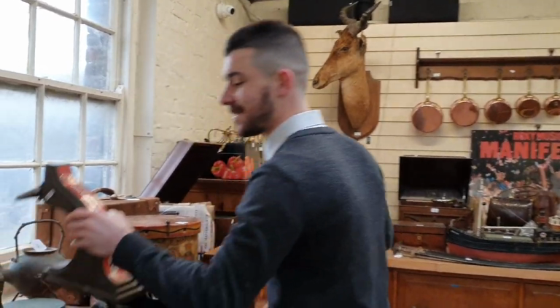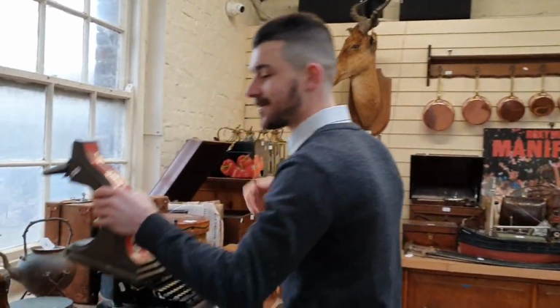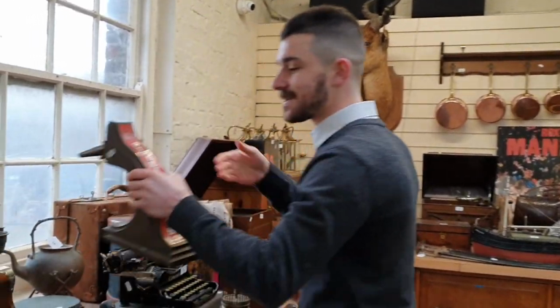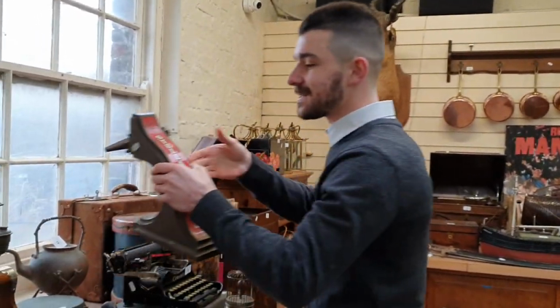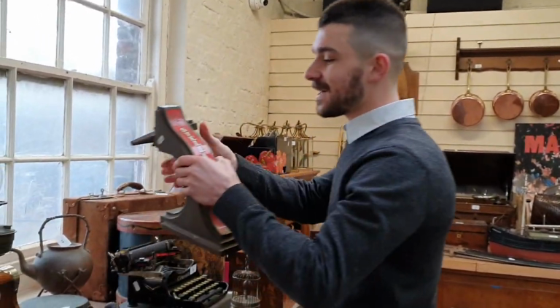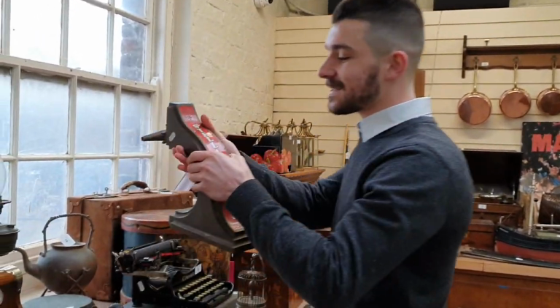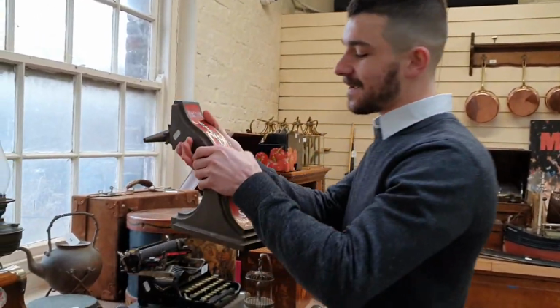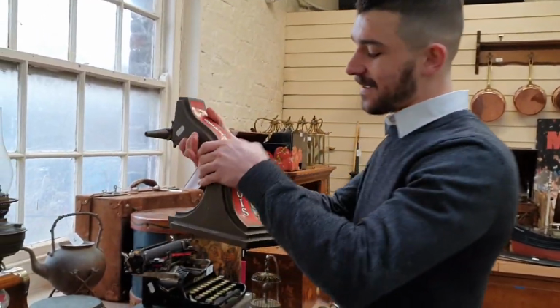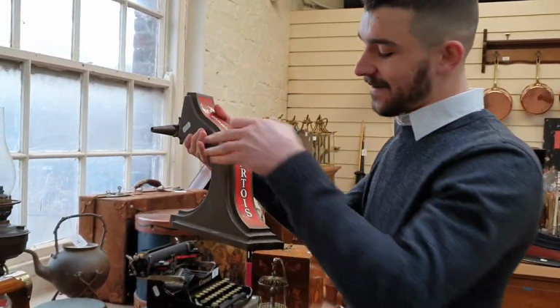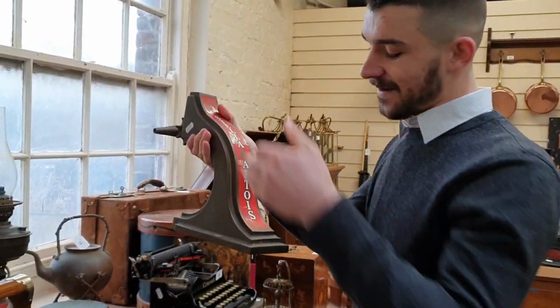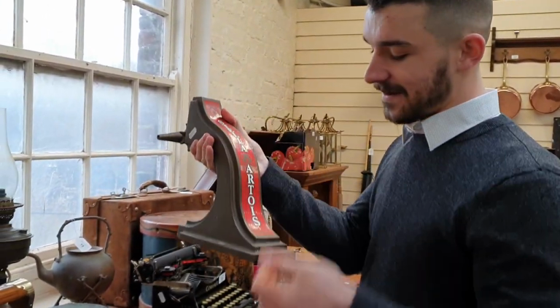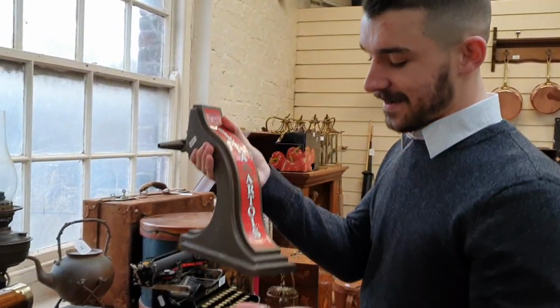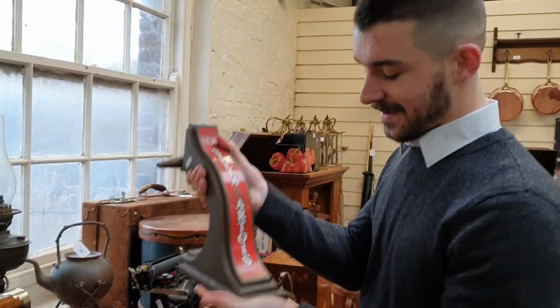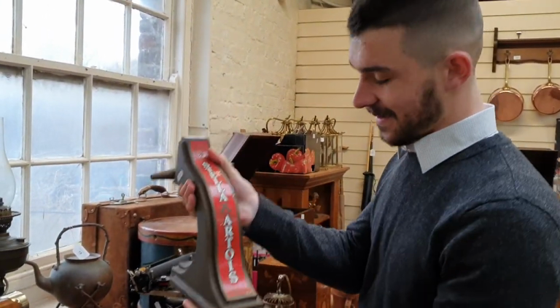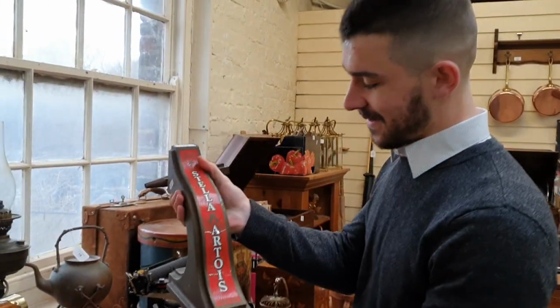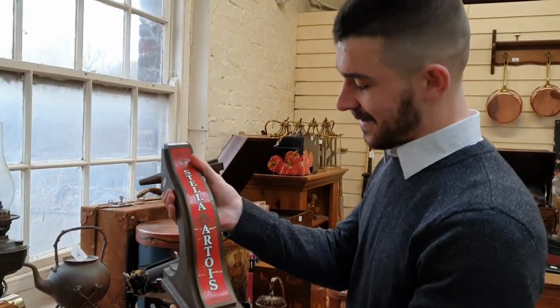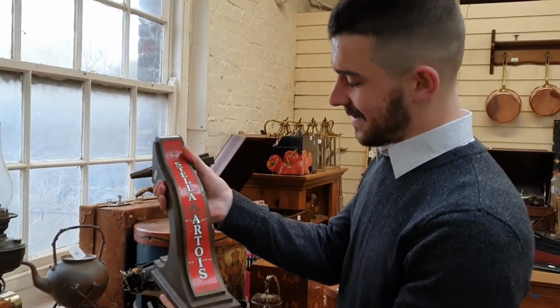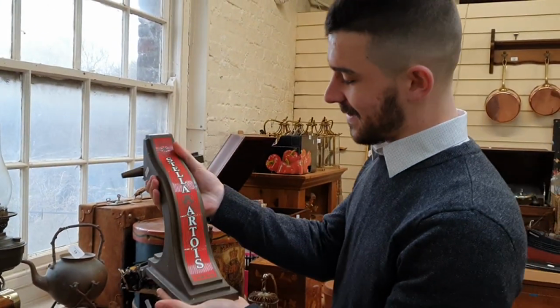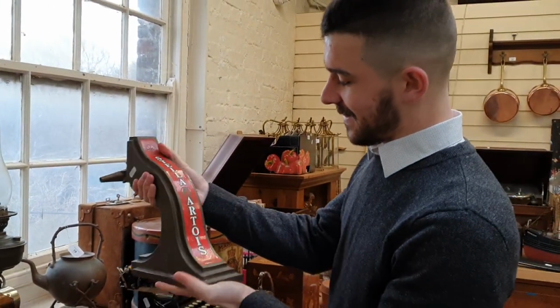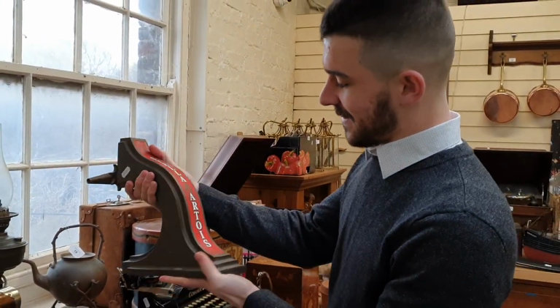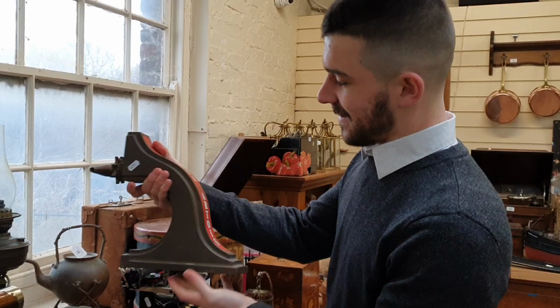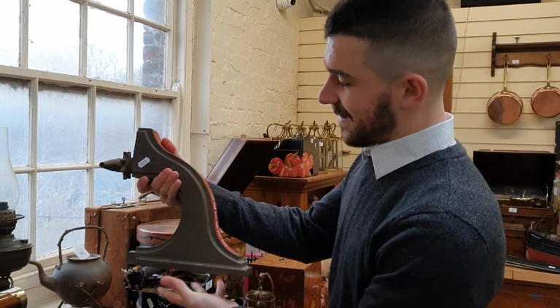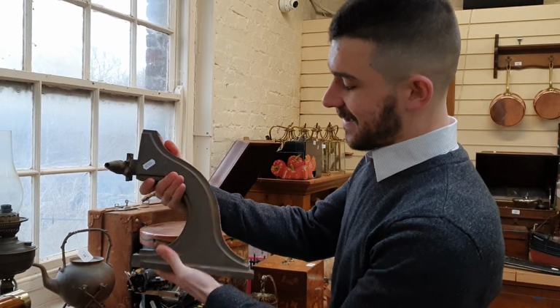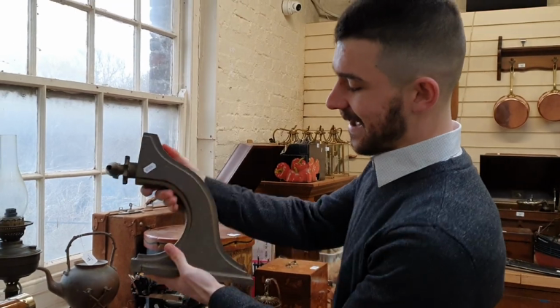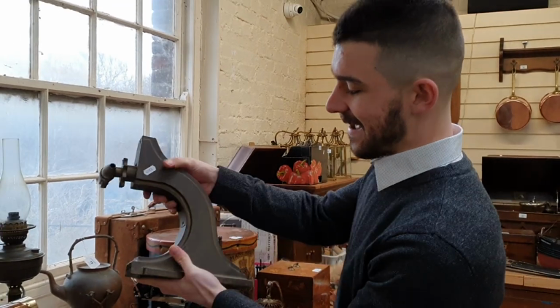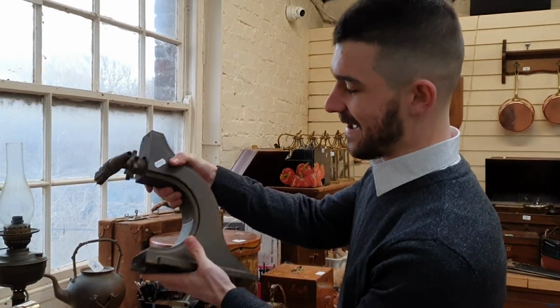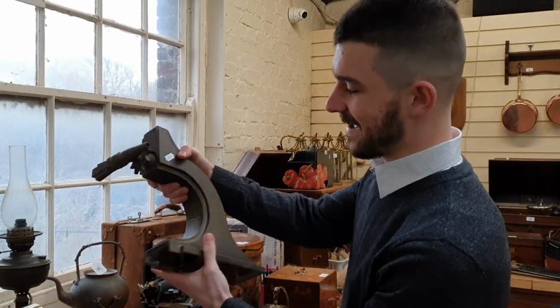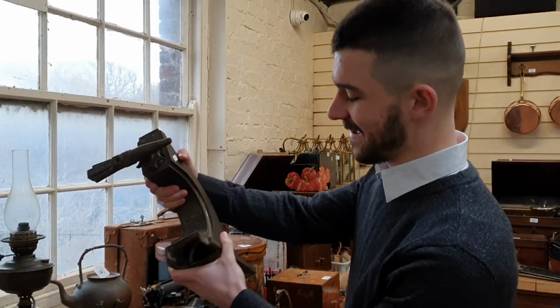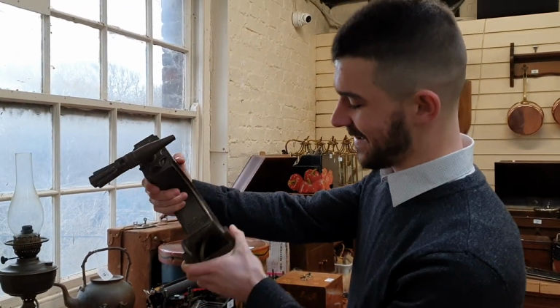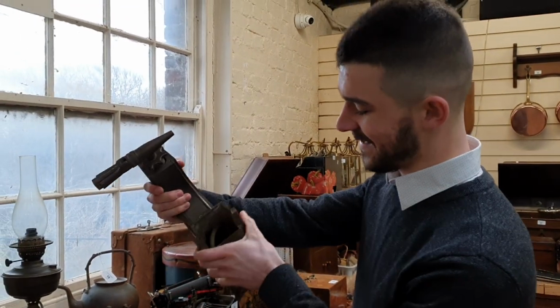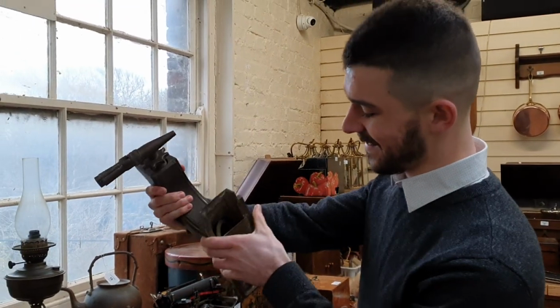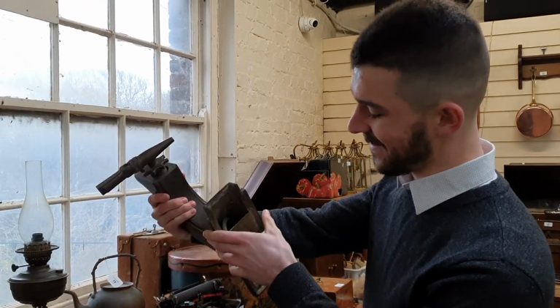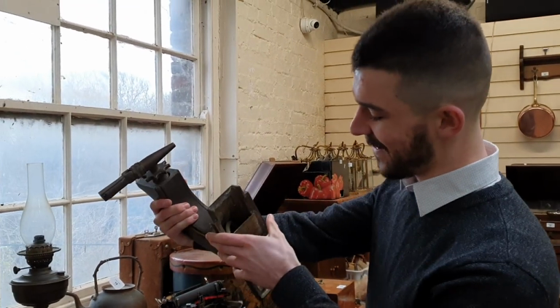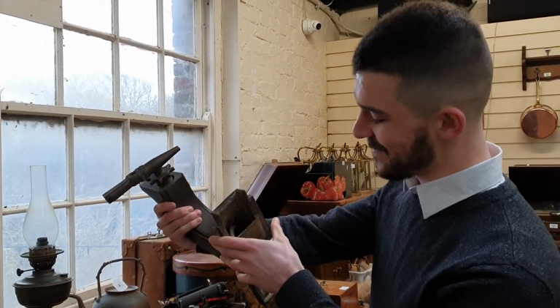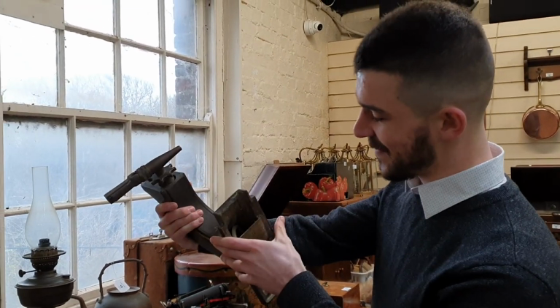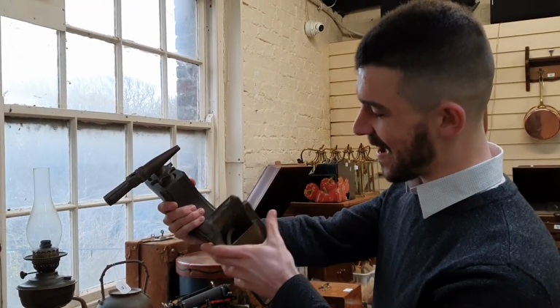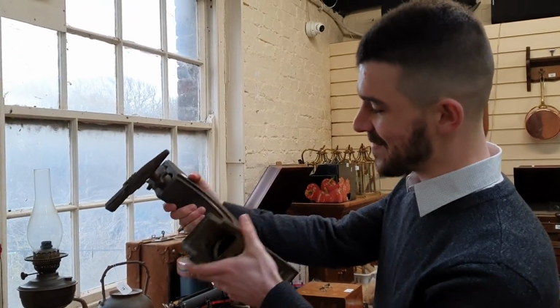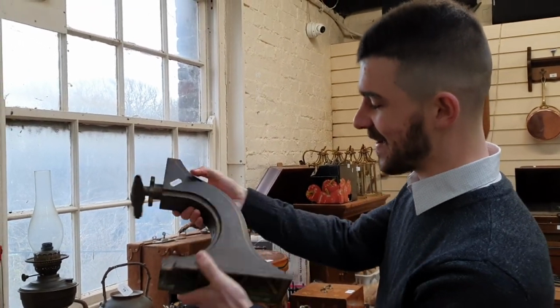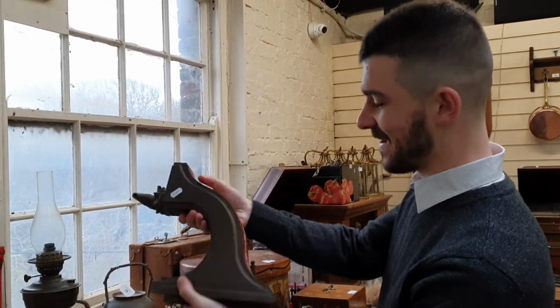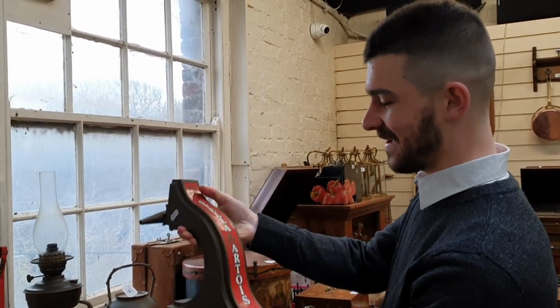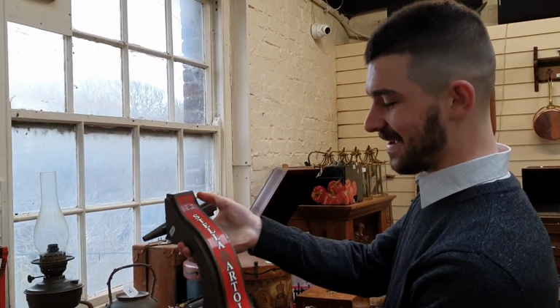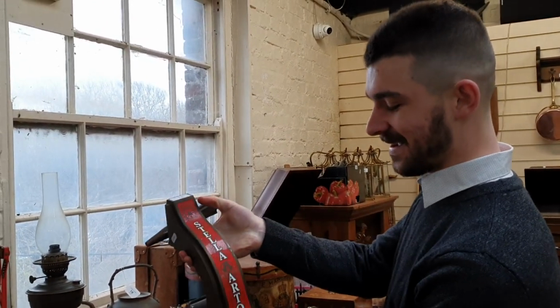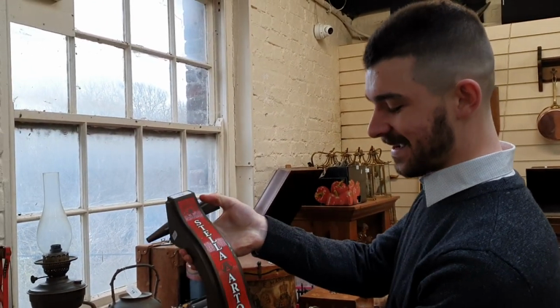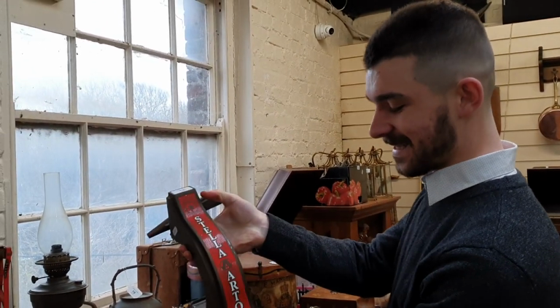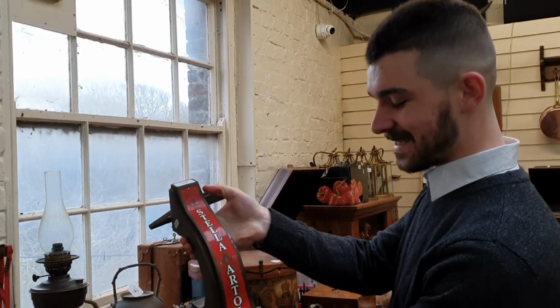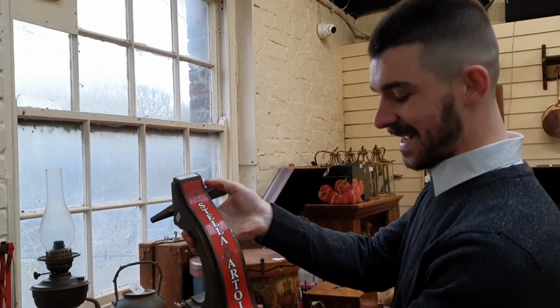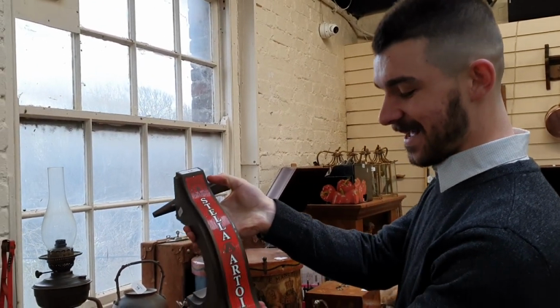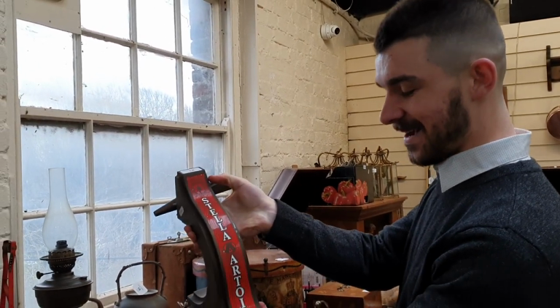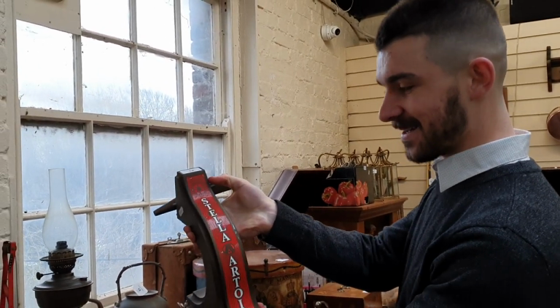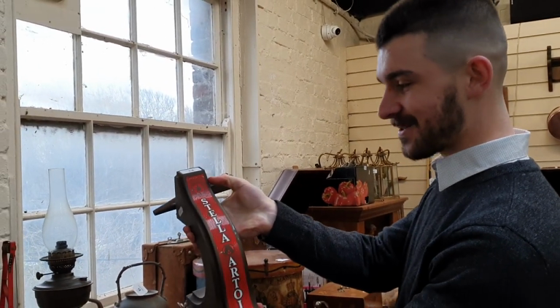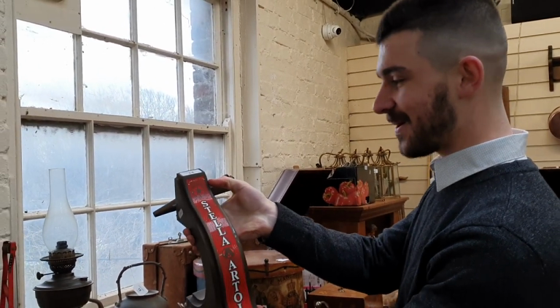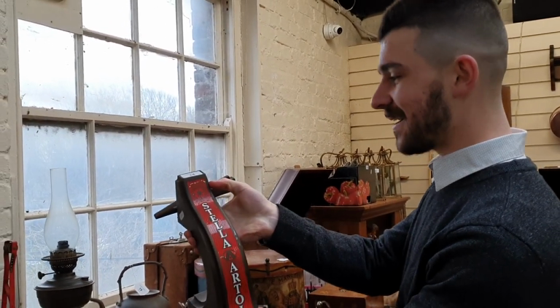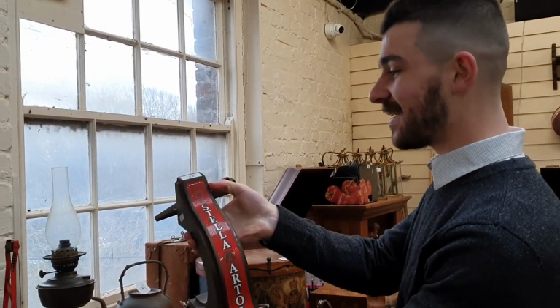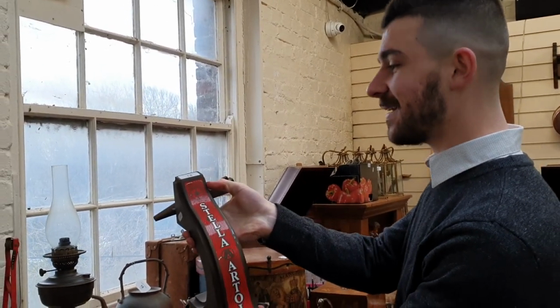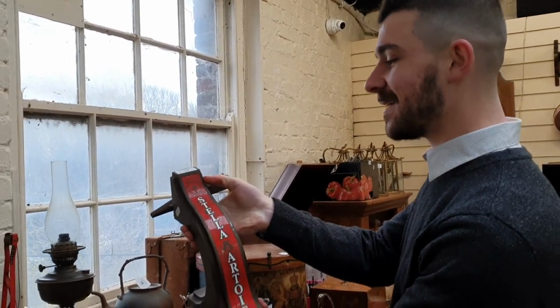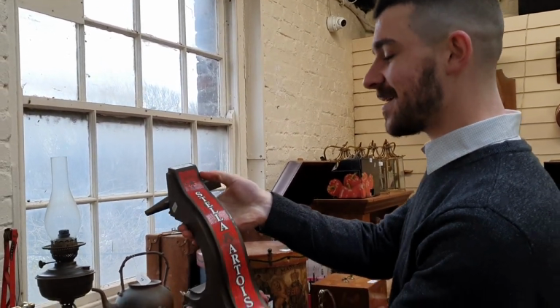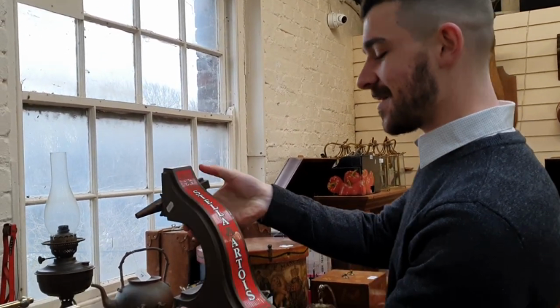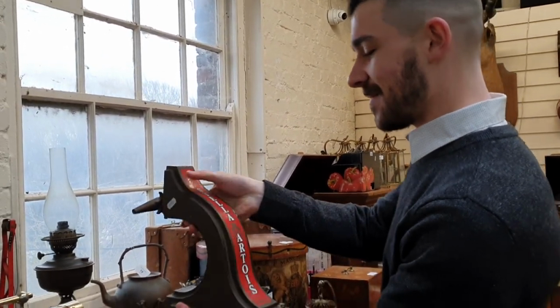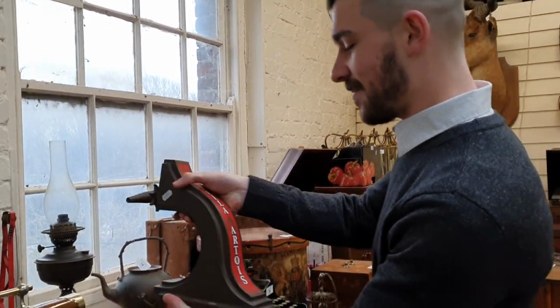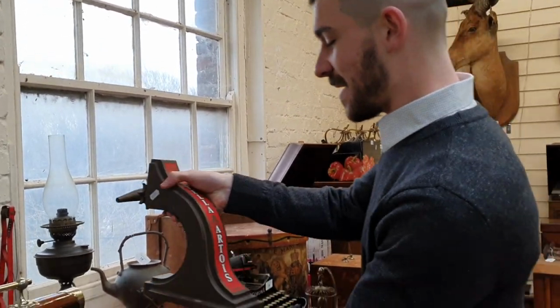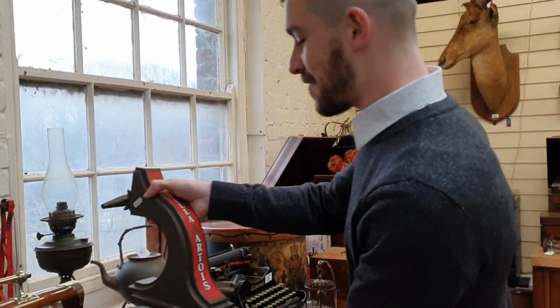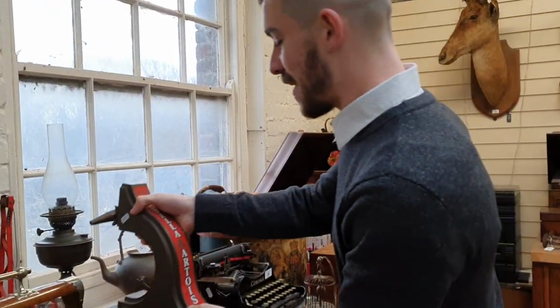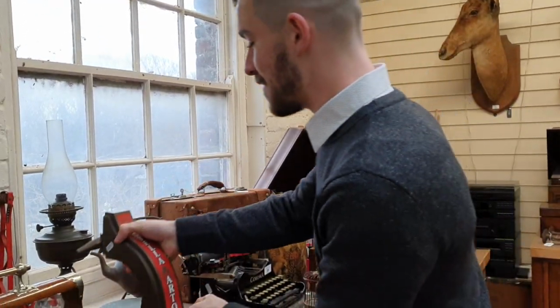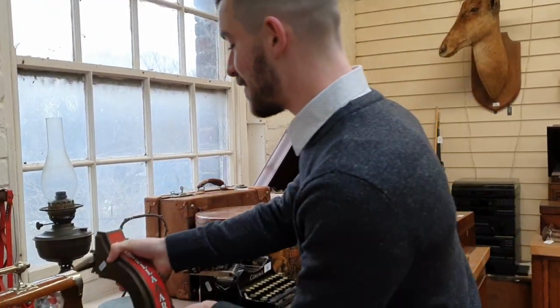Anyone want to start up their own pub? There's a Stella Artois beer pump right here.